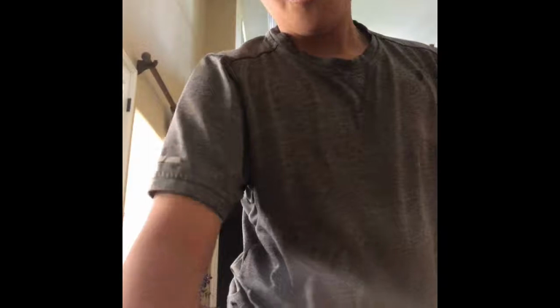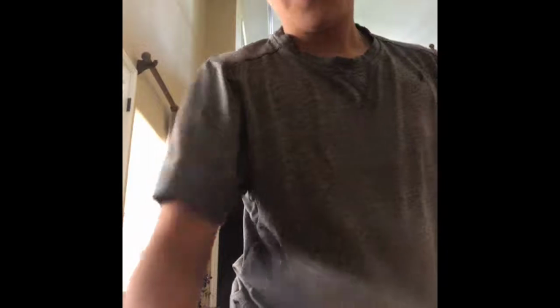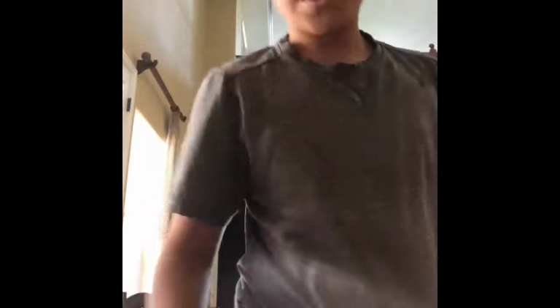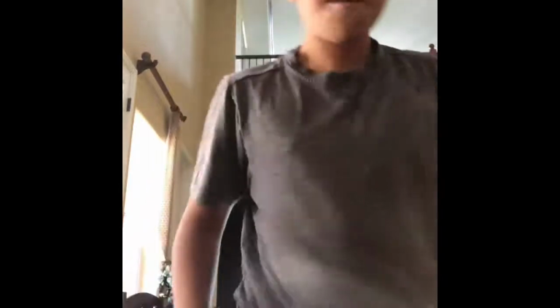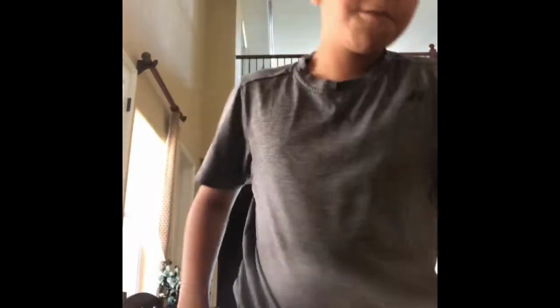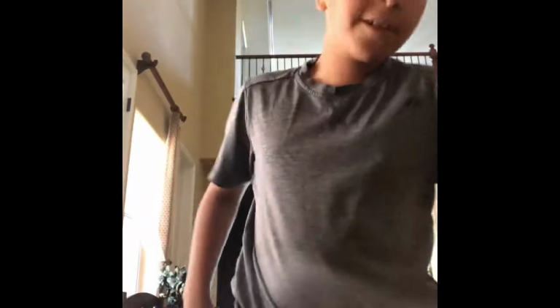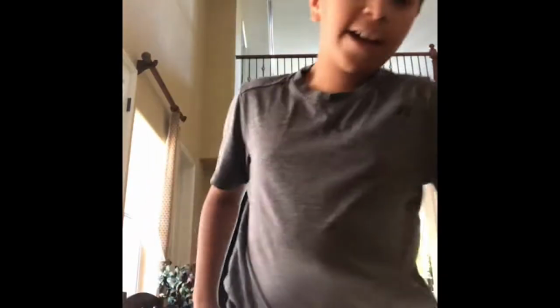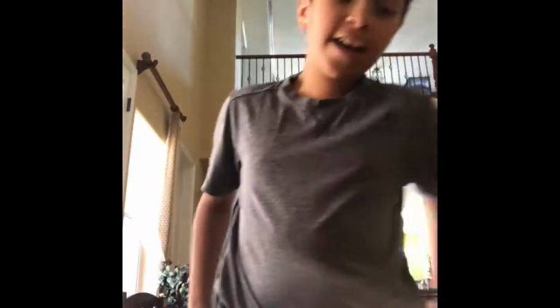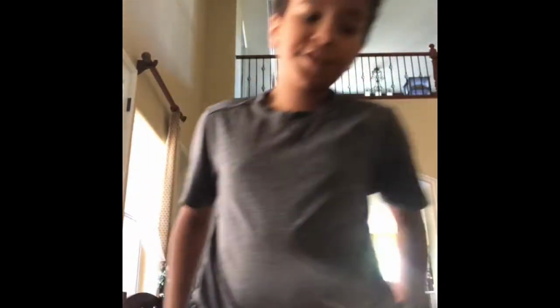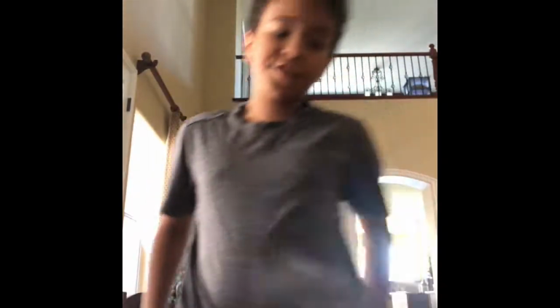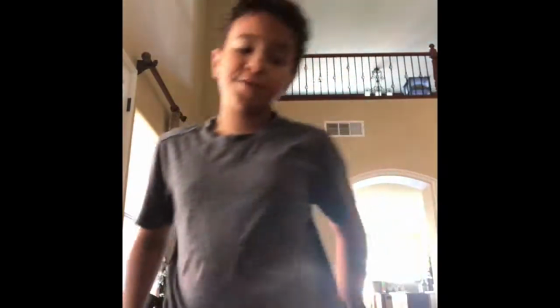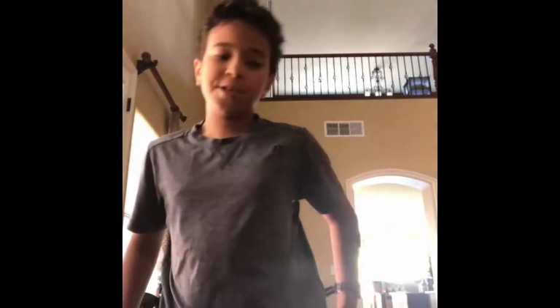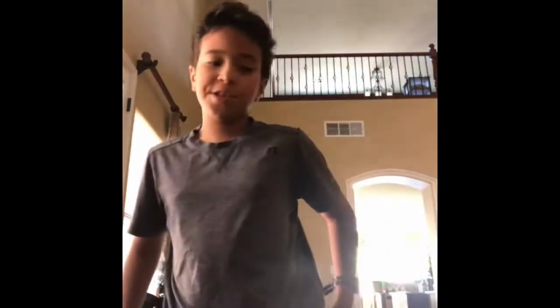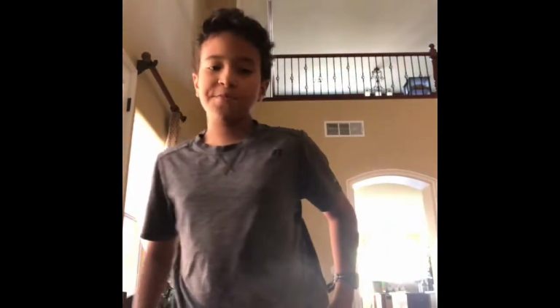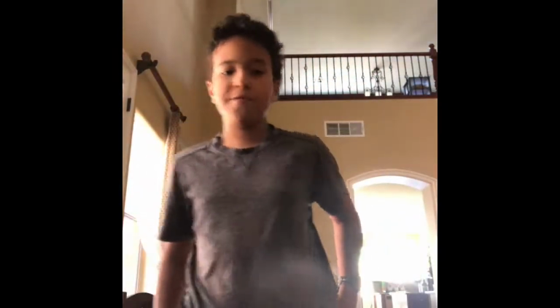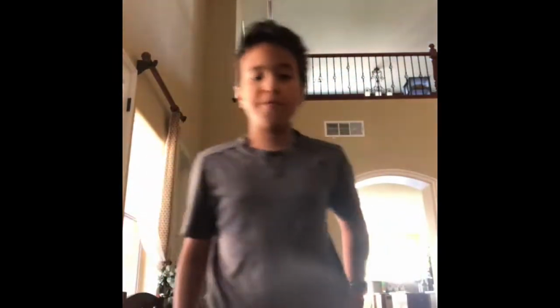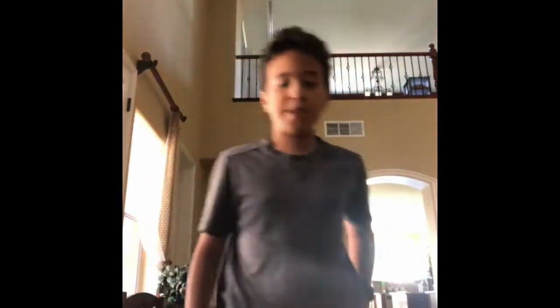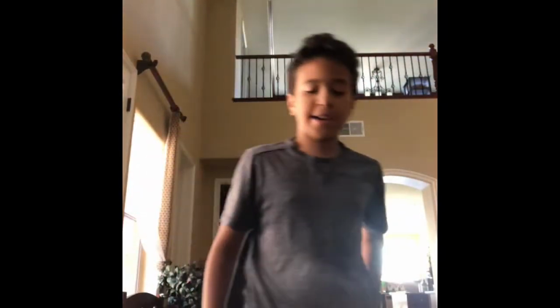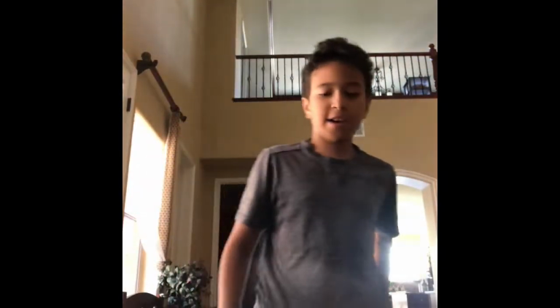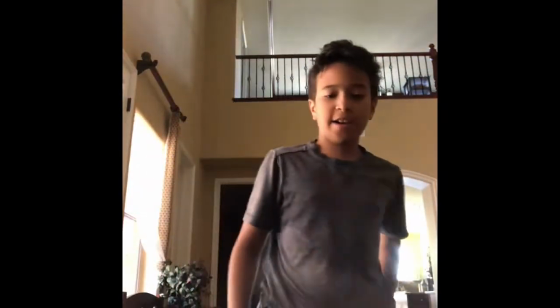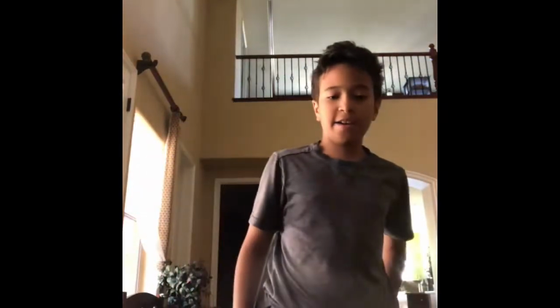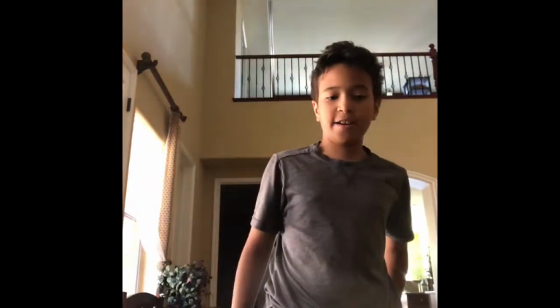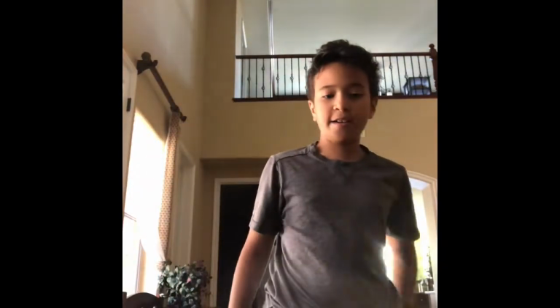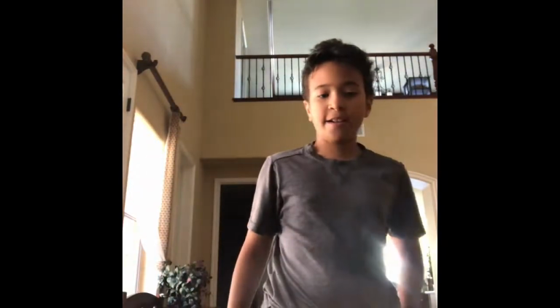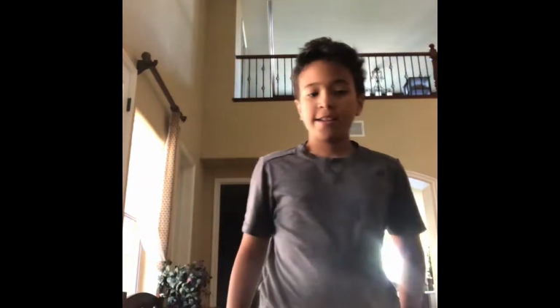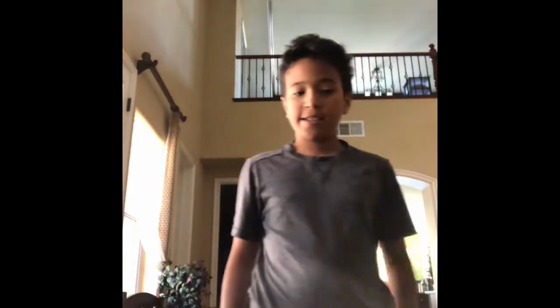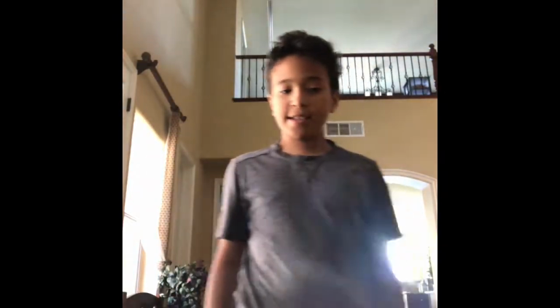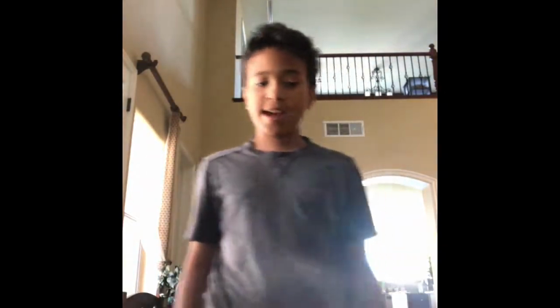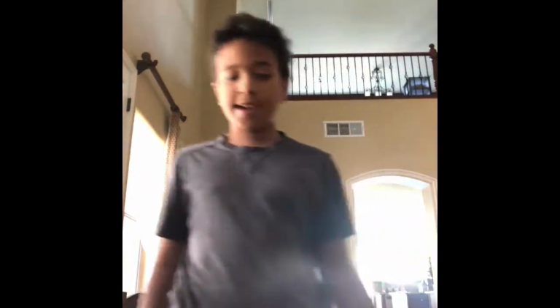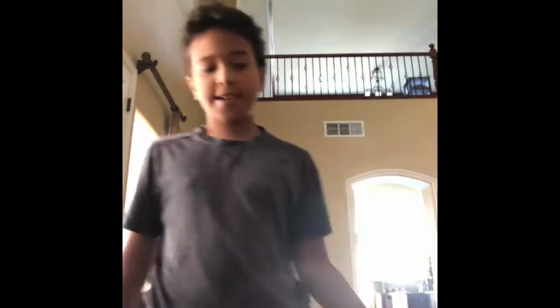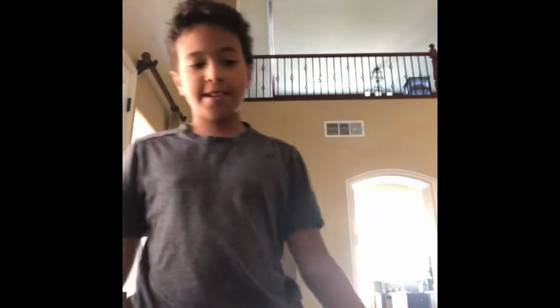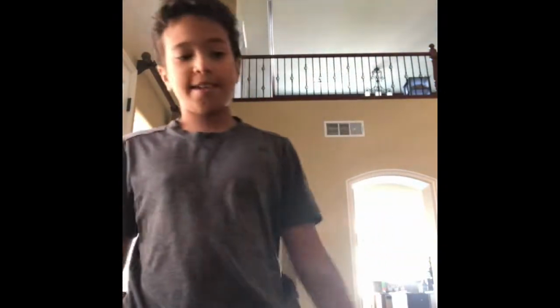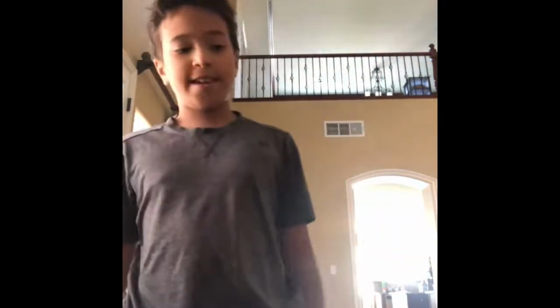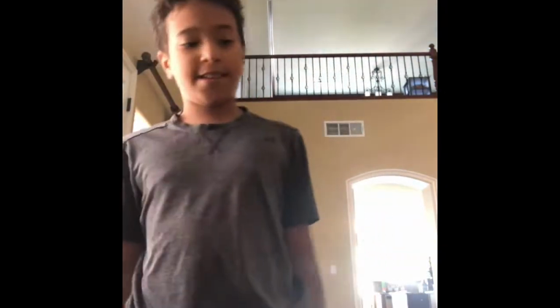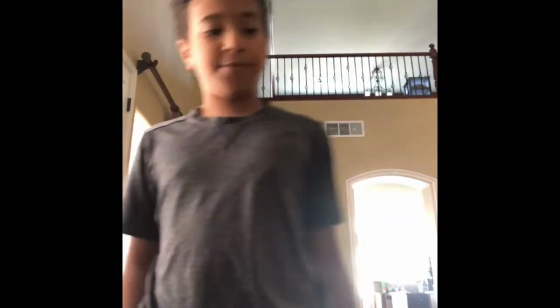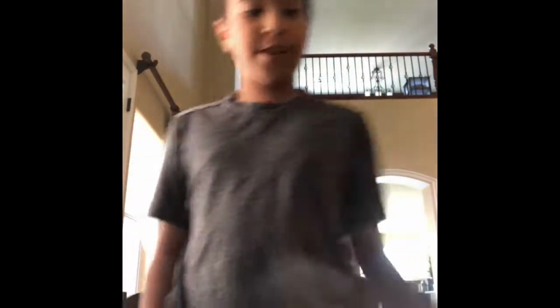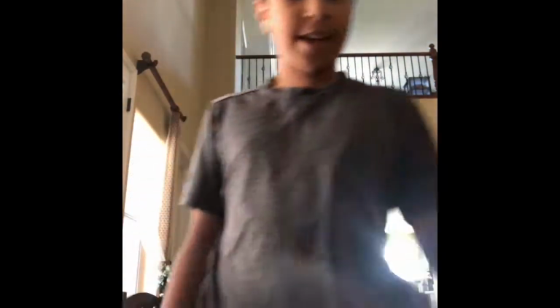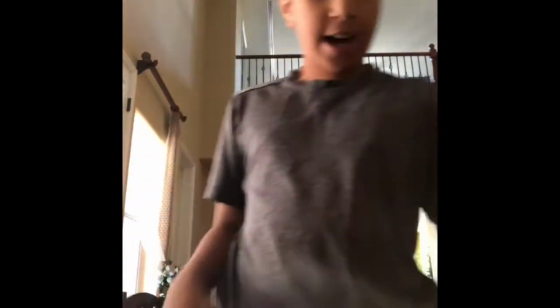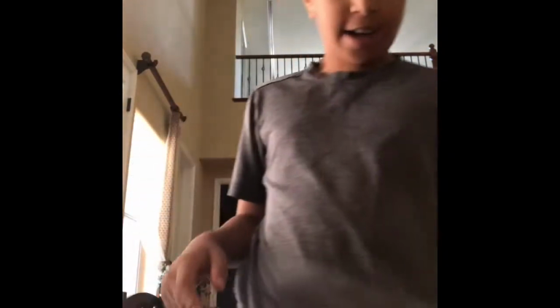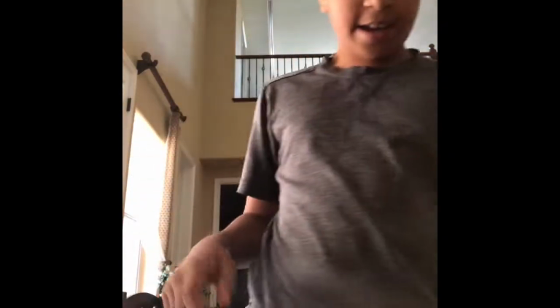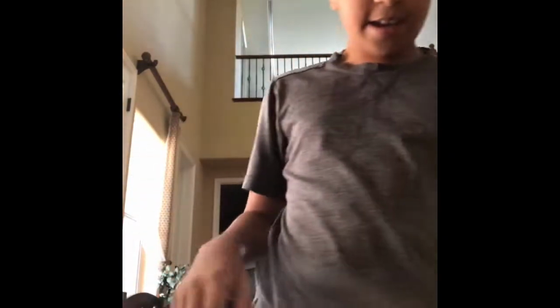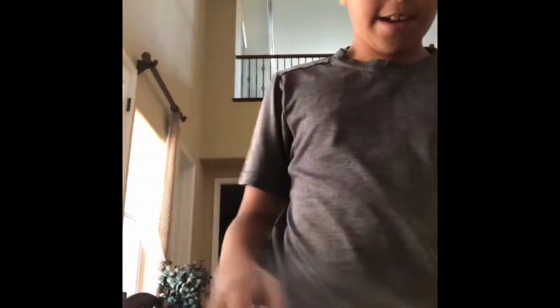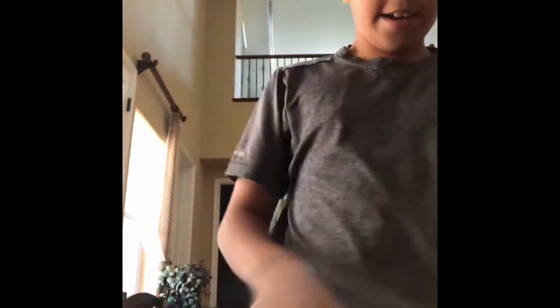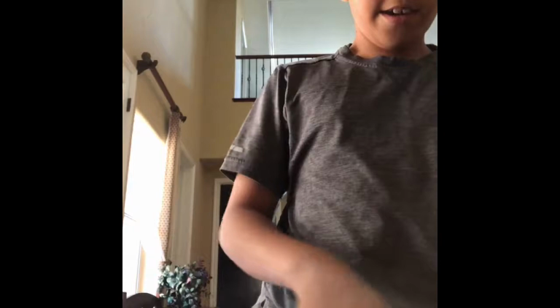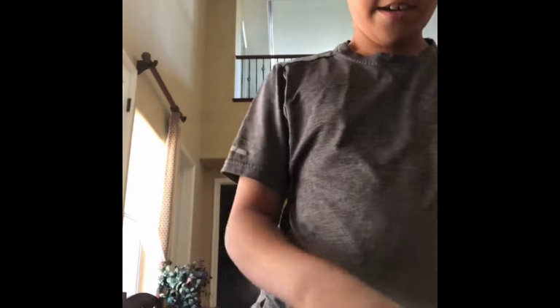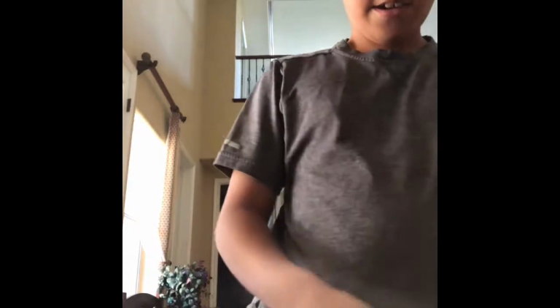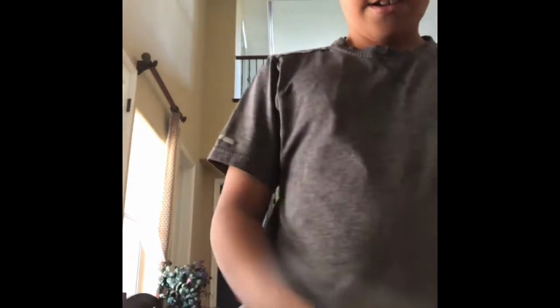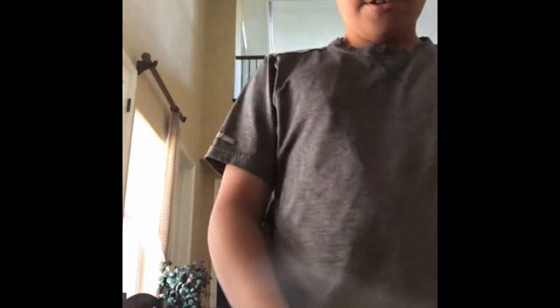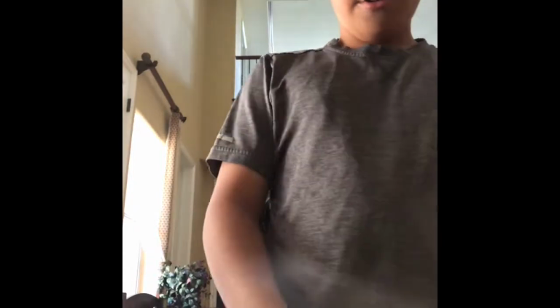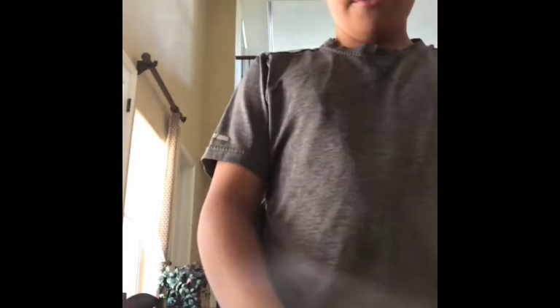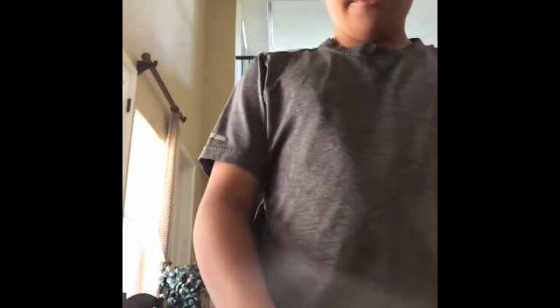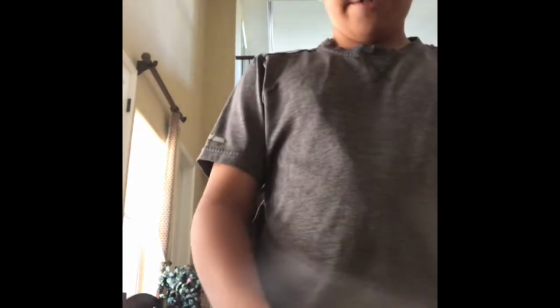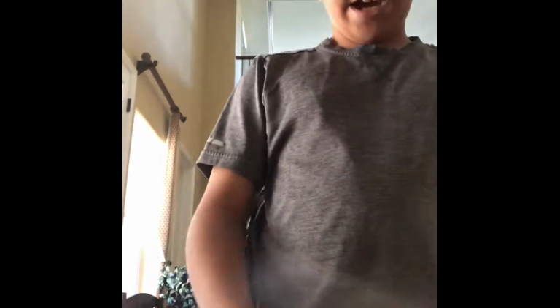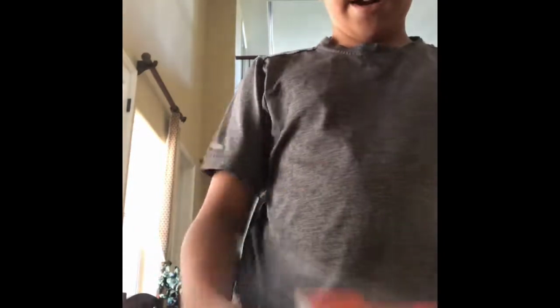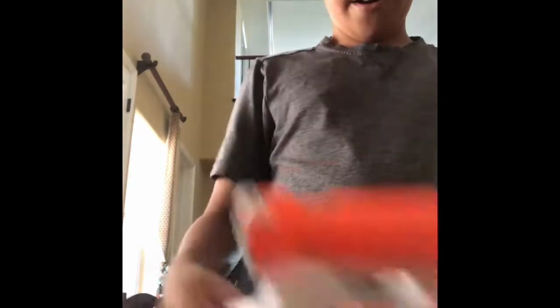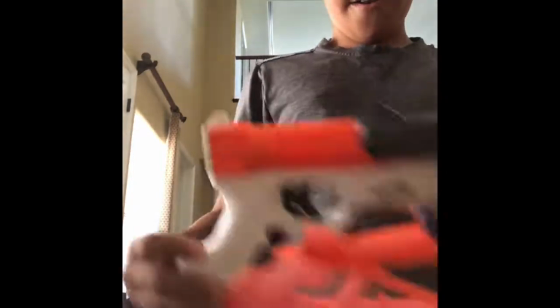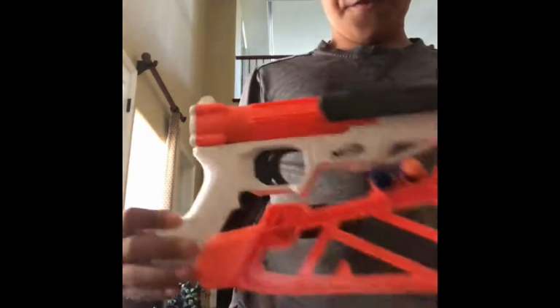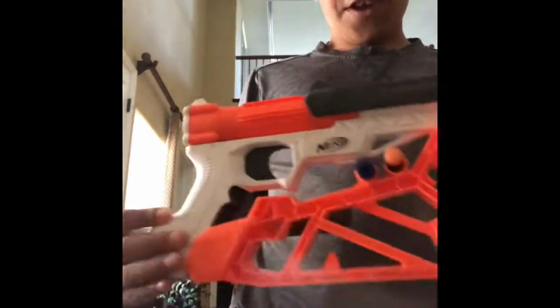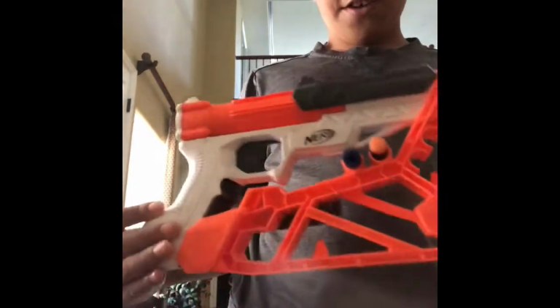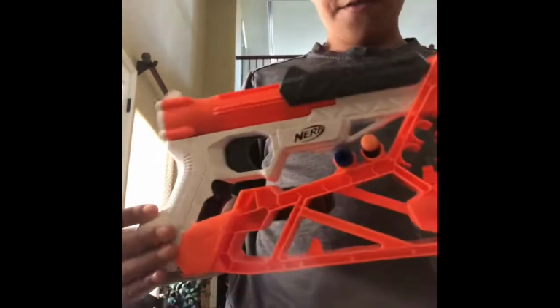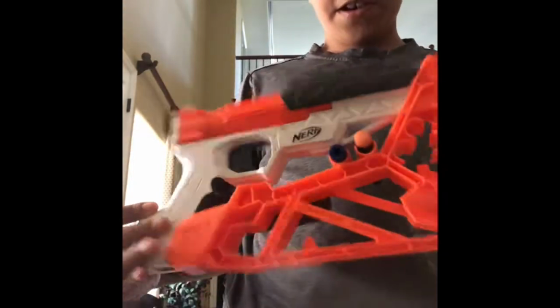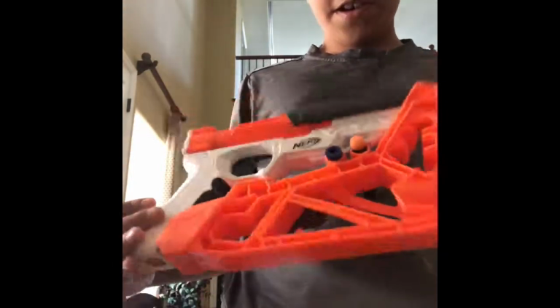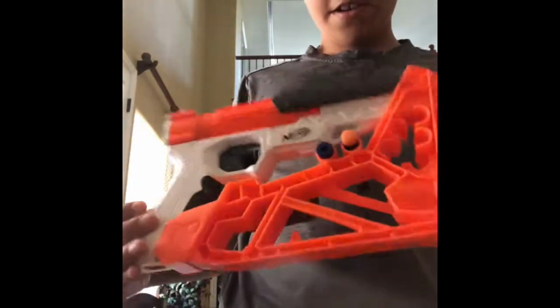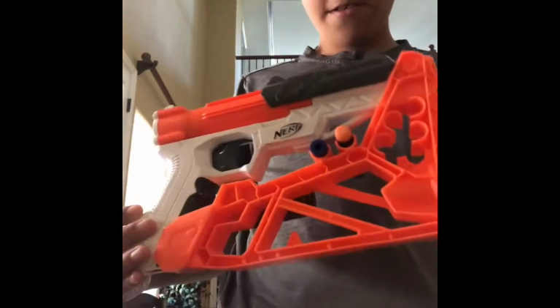What's up you guys? Jamie the Movie Maker here. Today, yes, we got a Nerf gun over here.